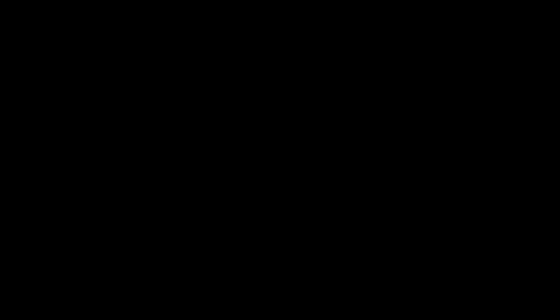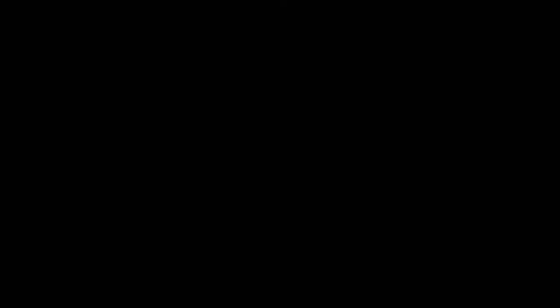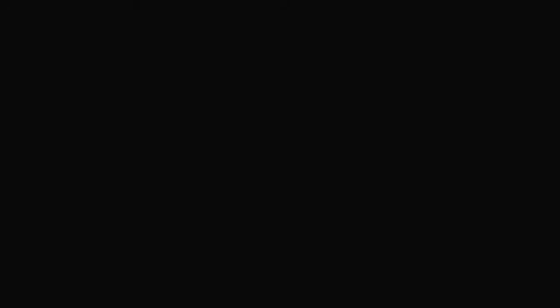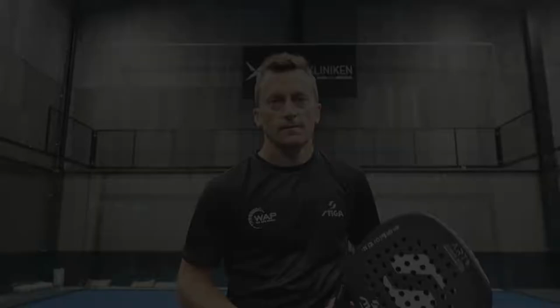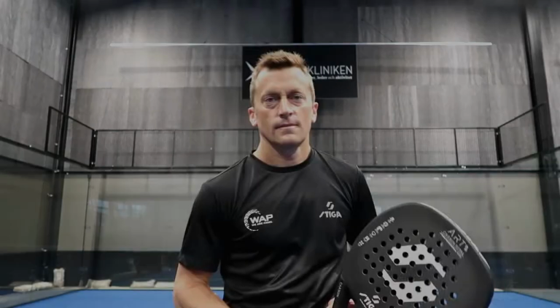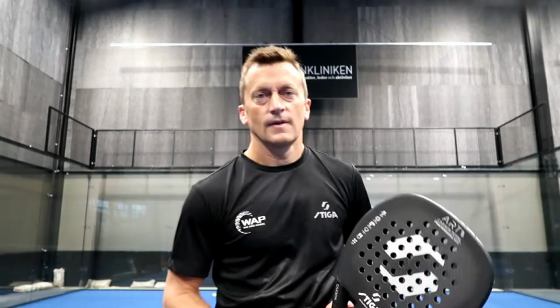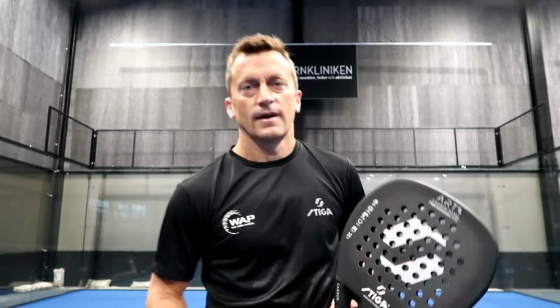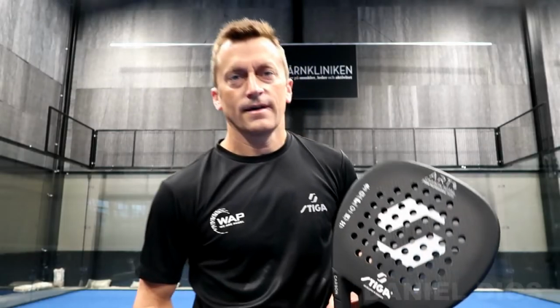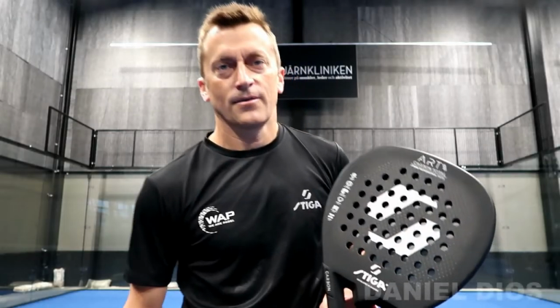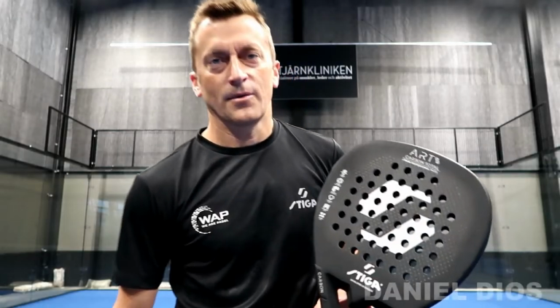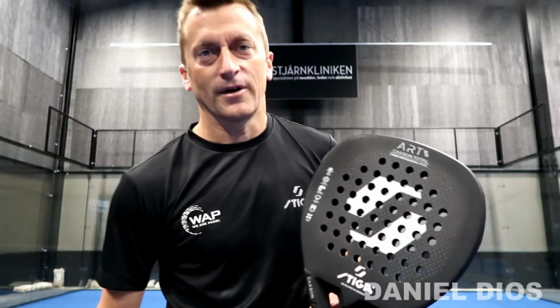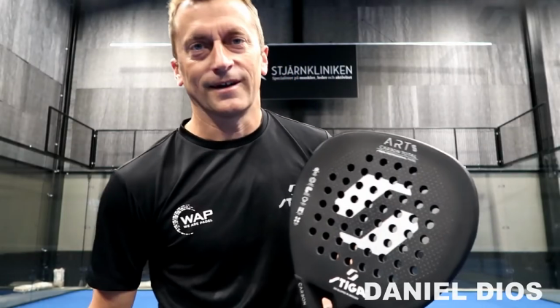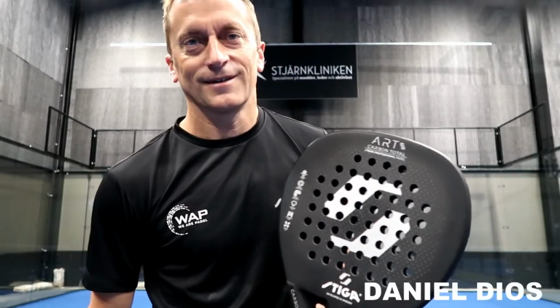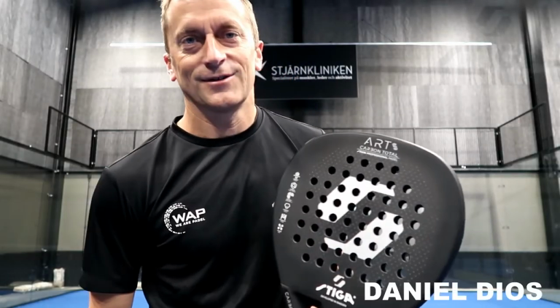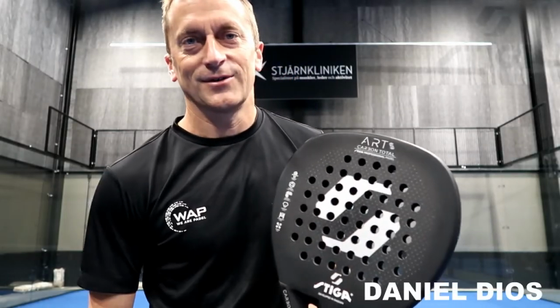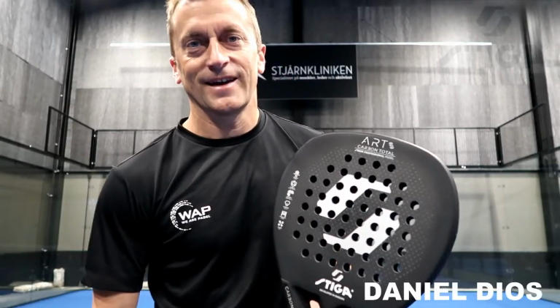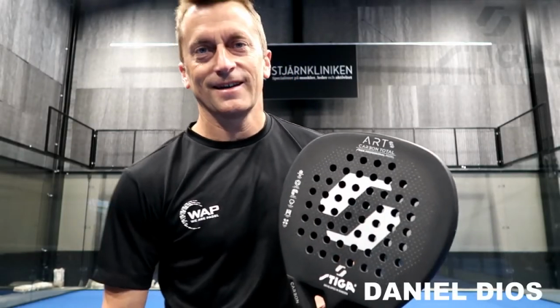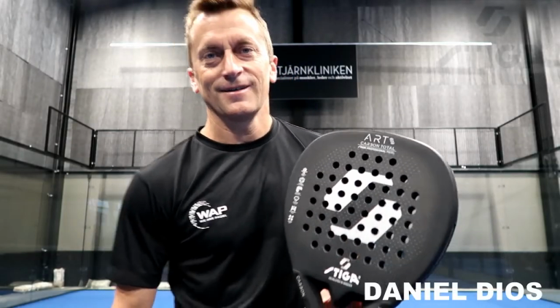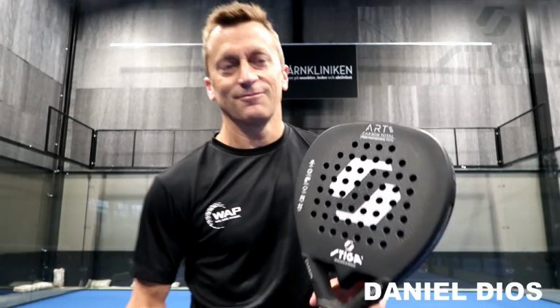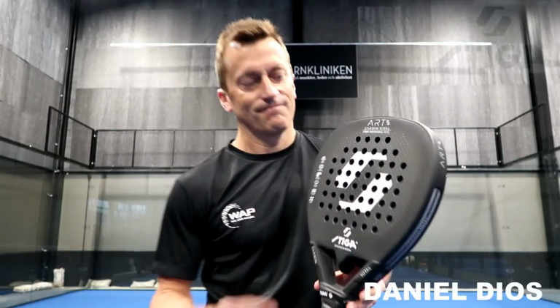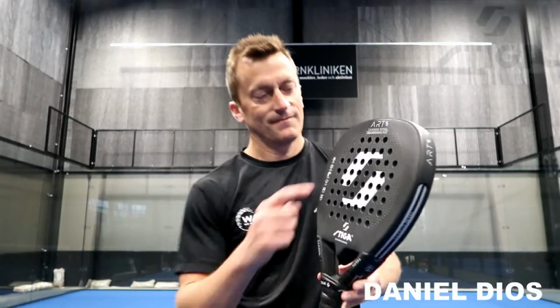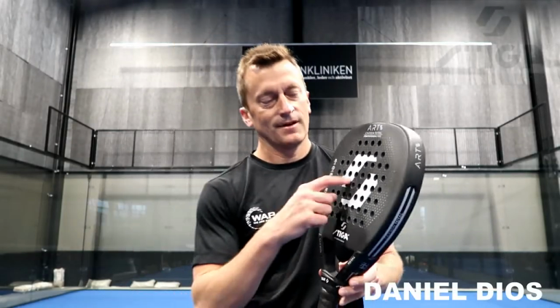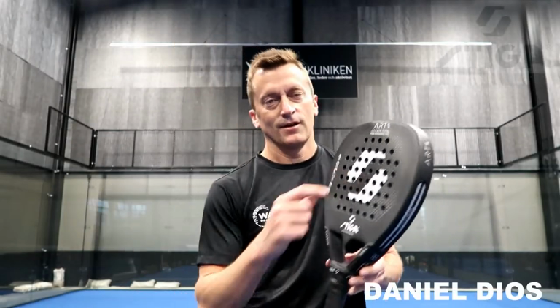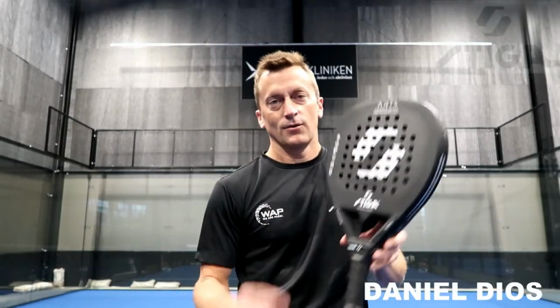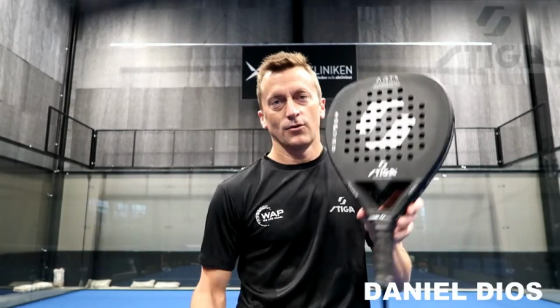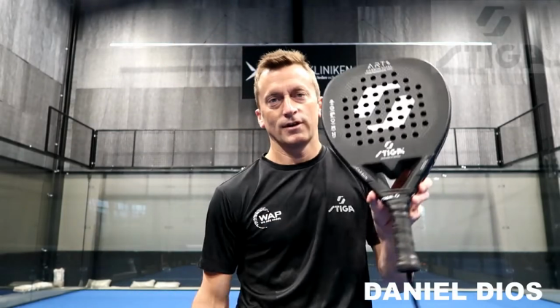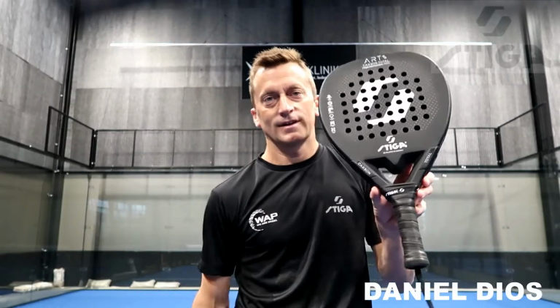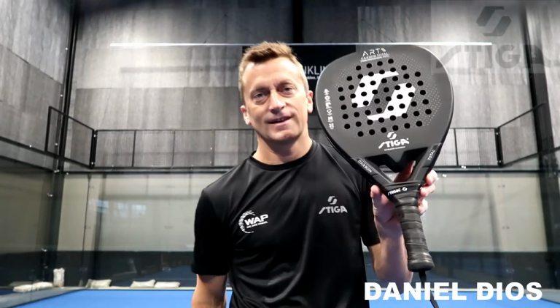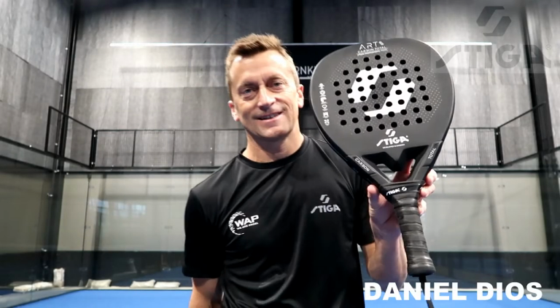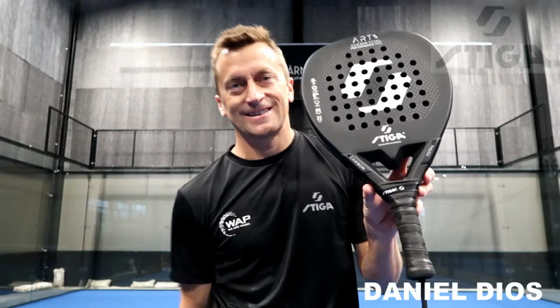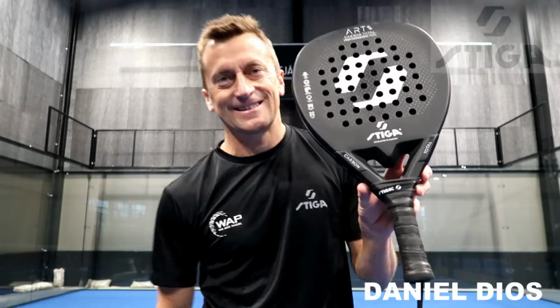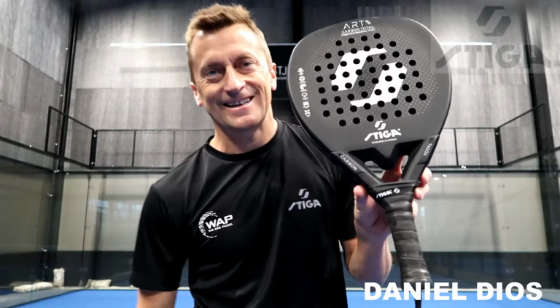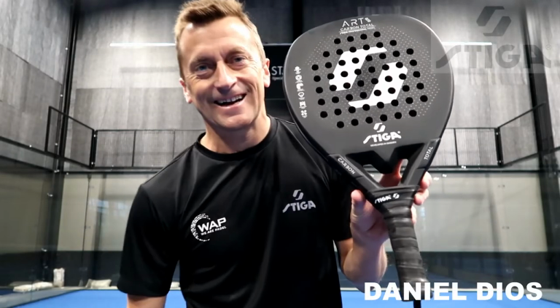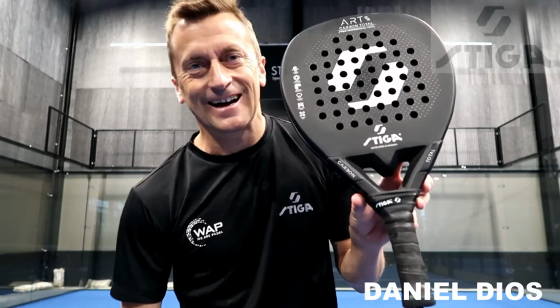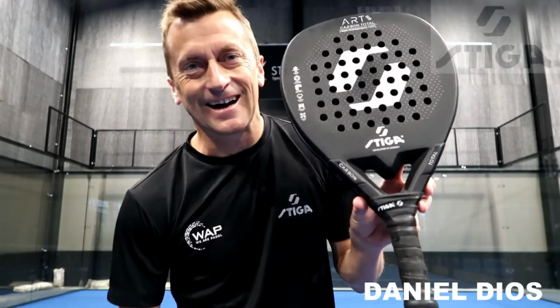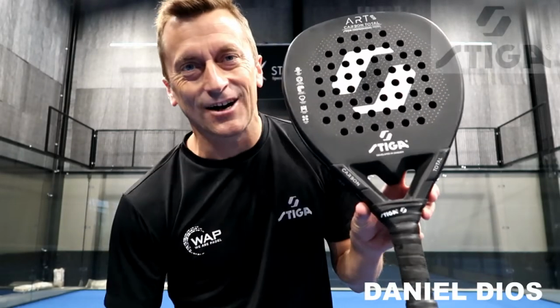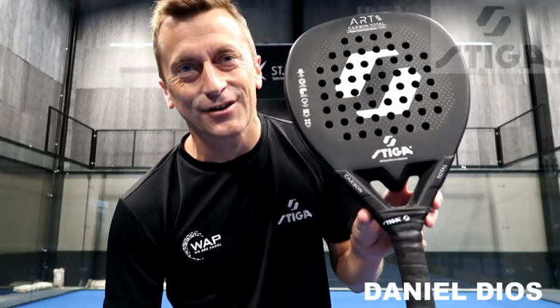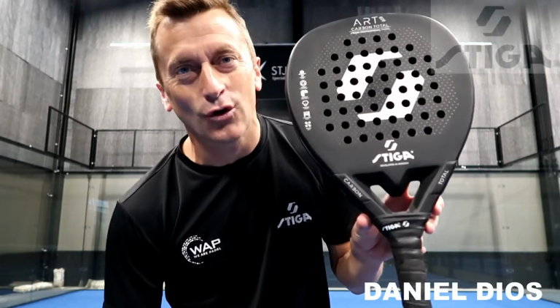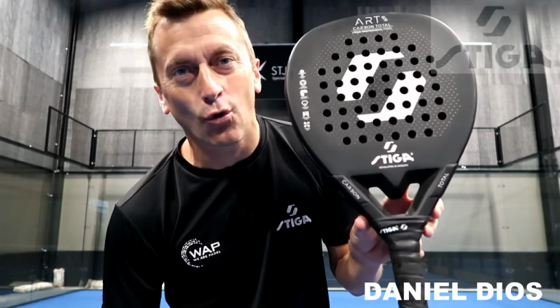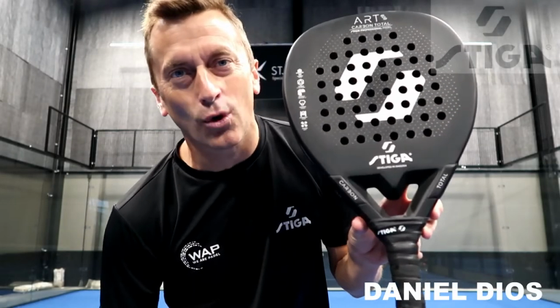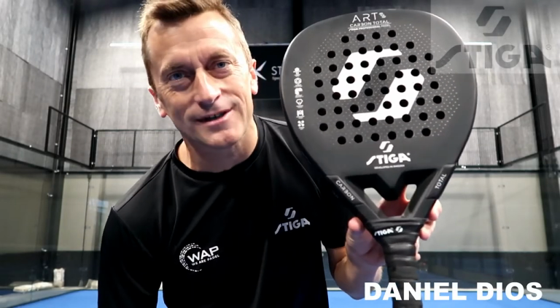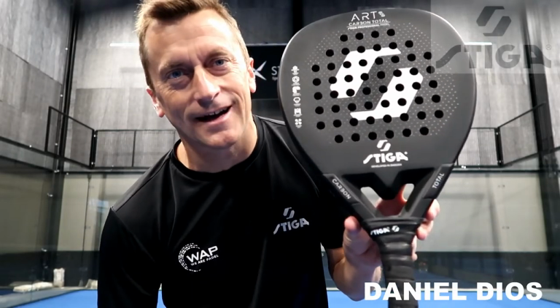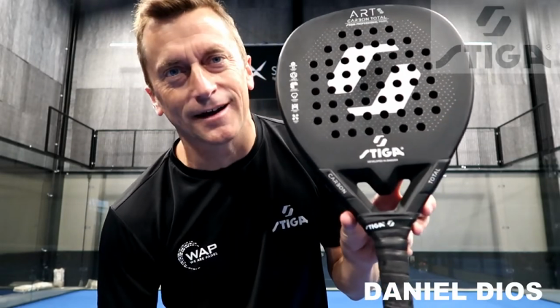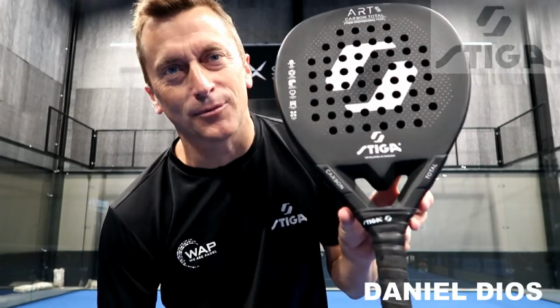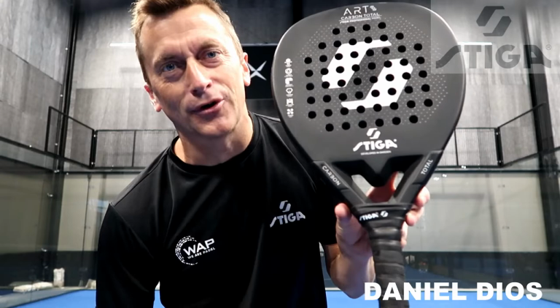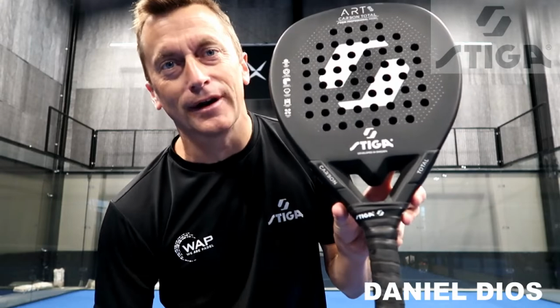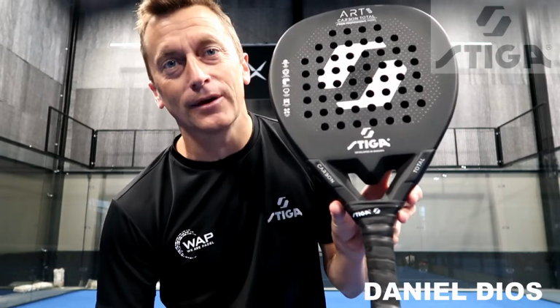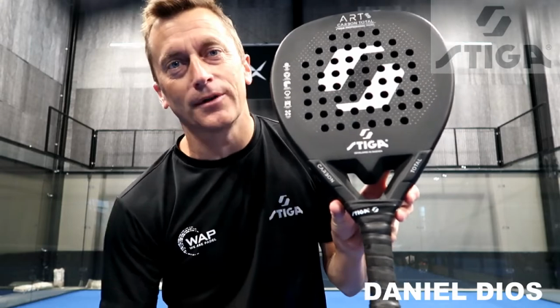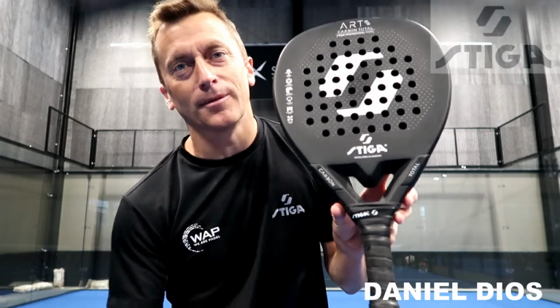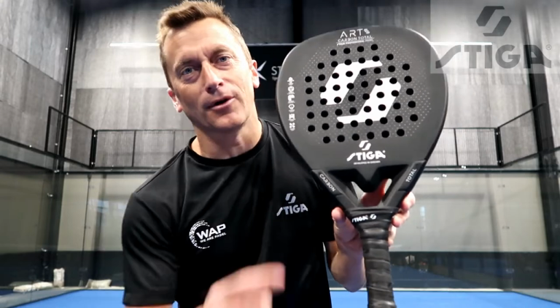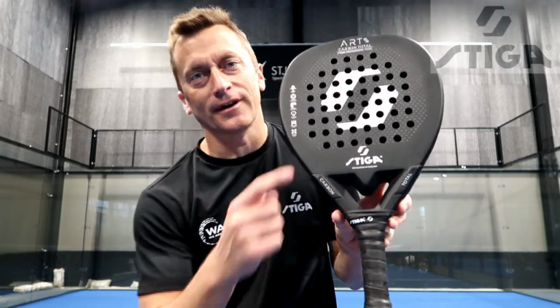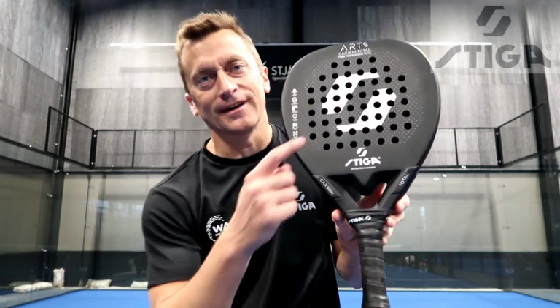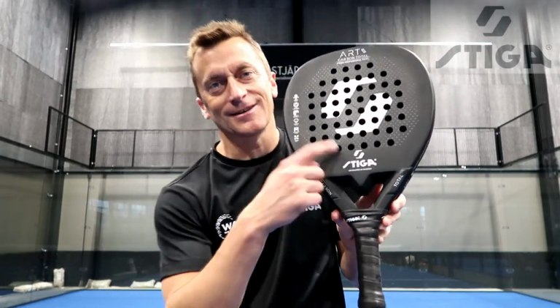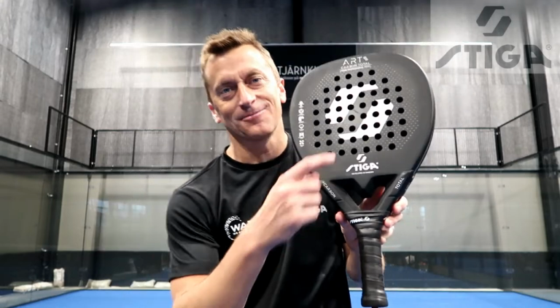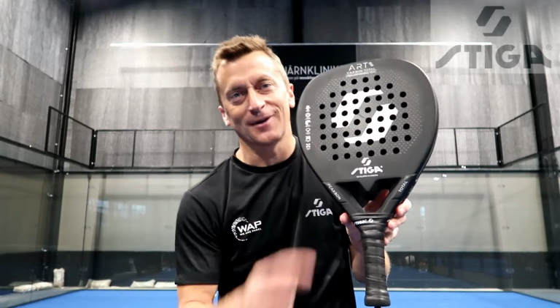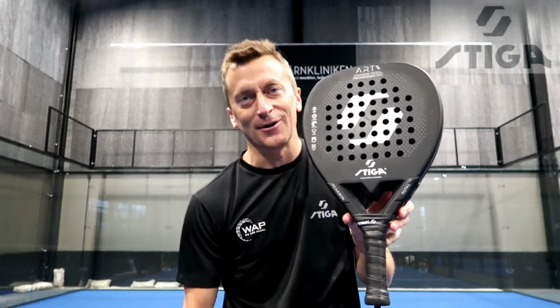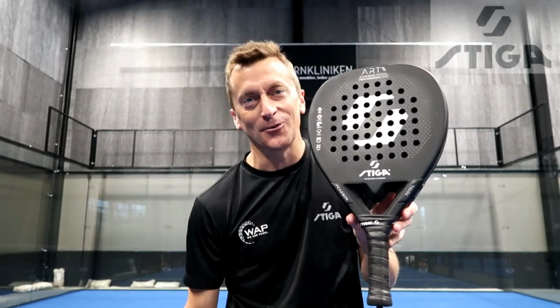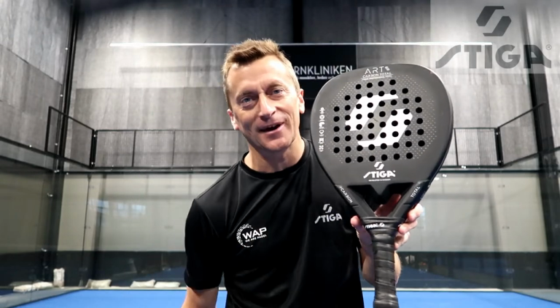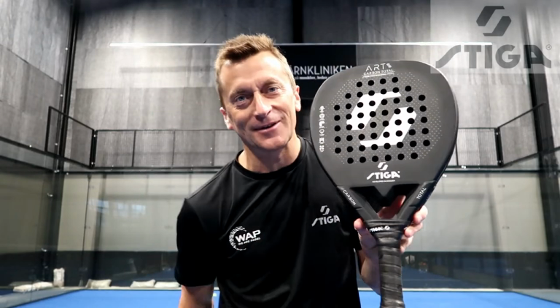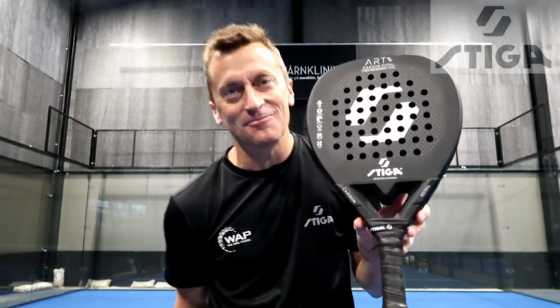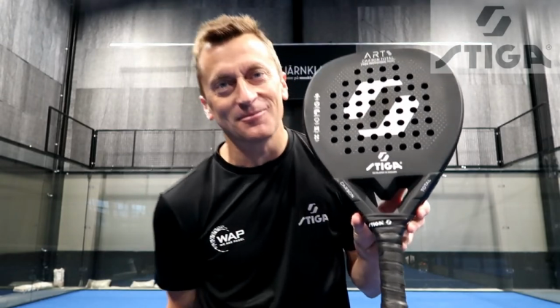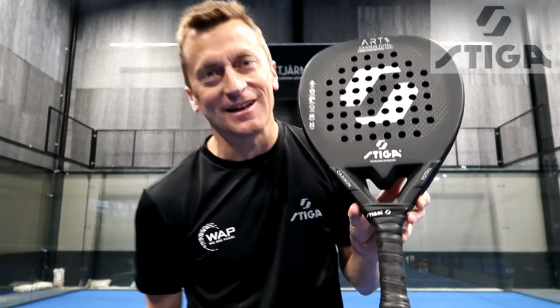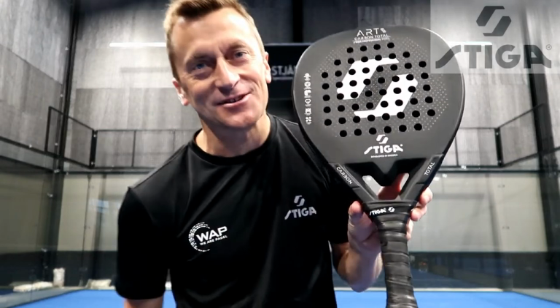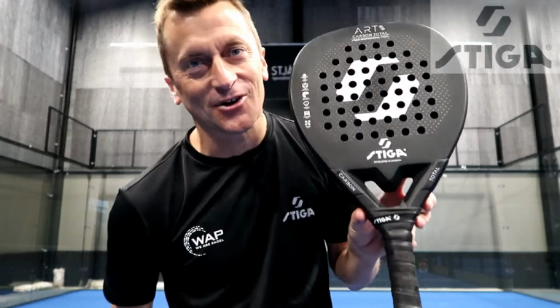Hi everybody! Today we're gonna test the Stiga Art Quad Diamond, new in the market. Are you ready? Let's try!